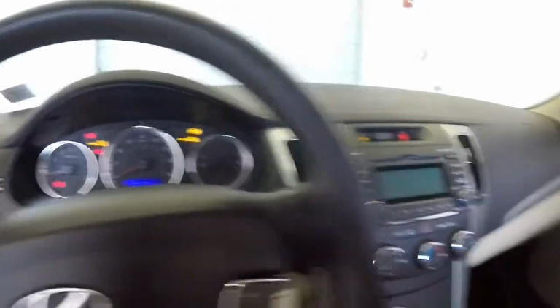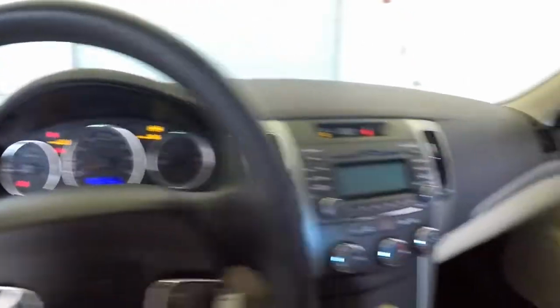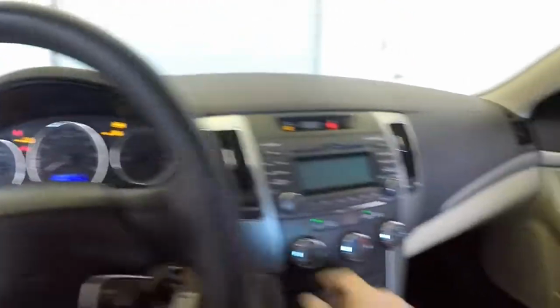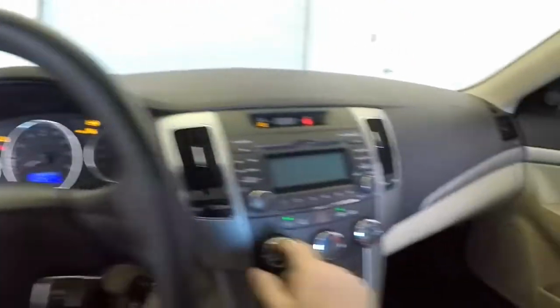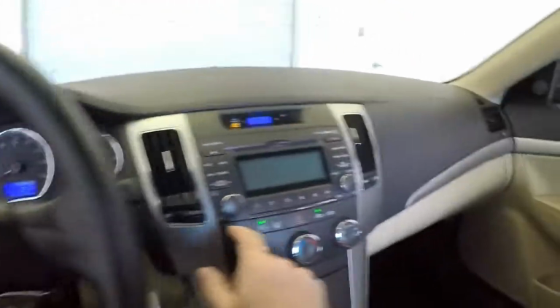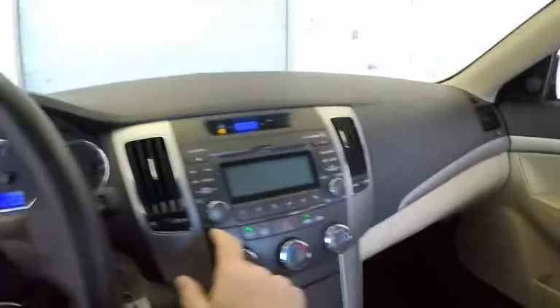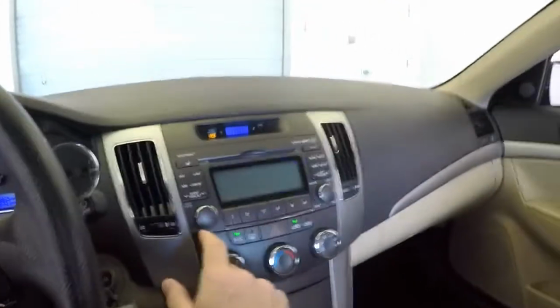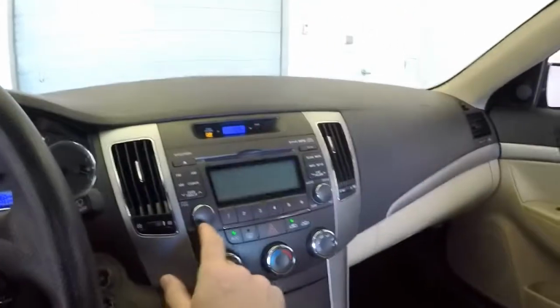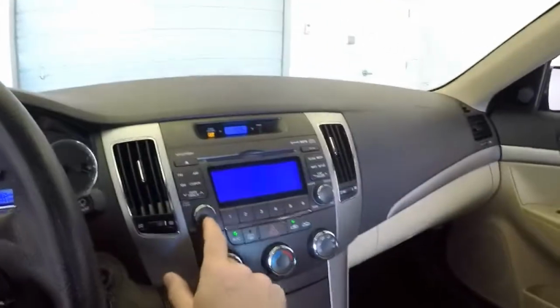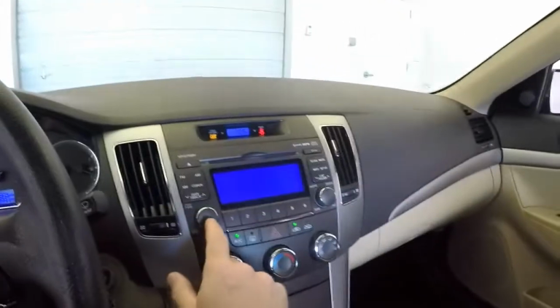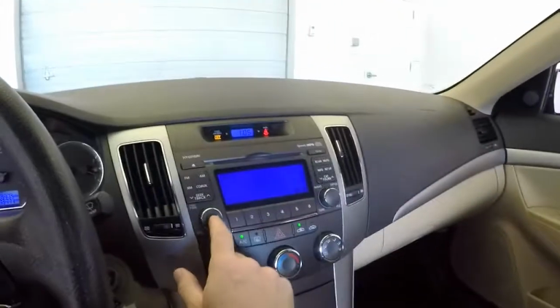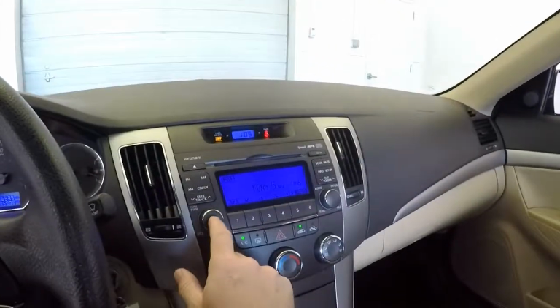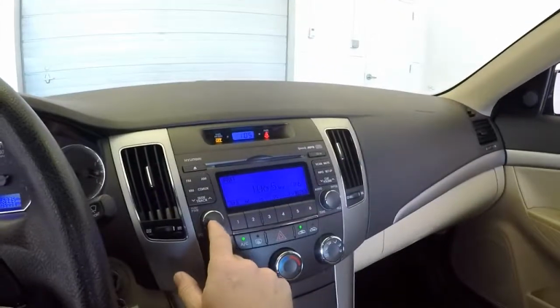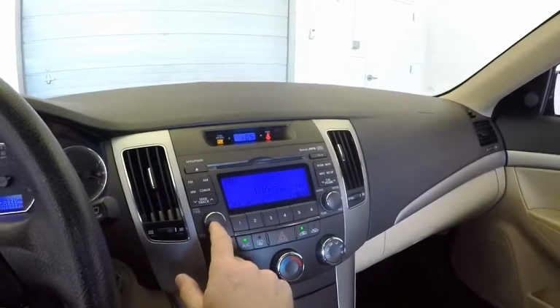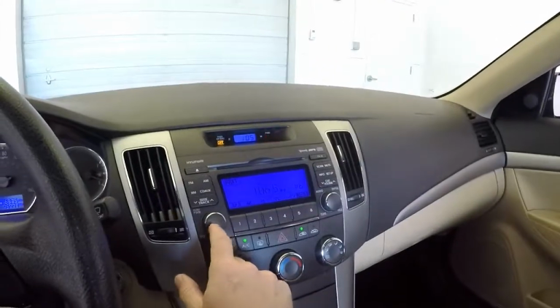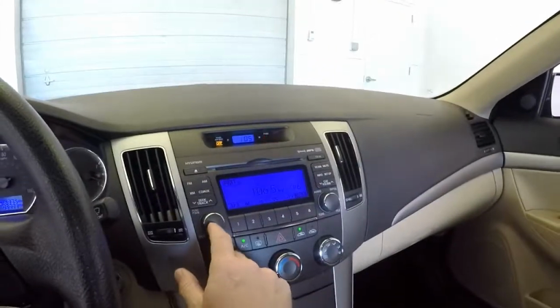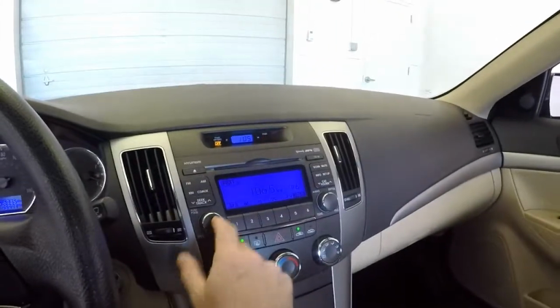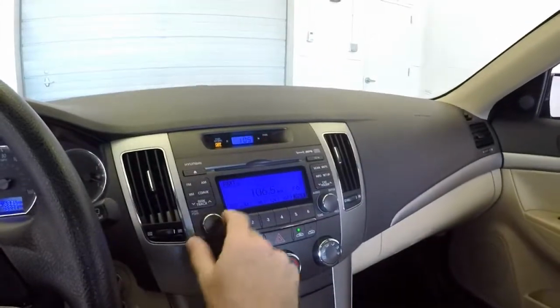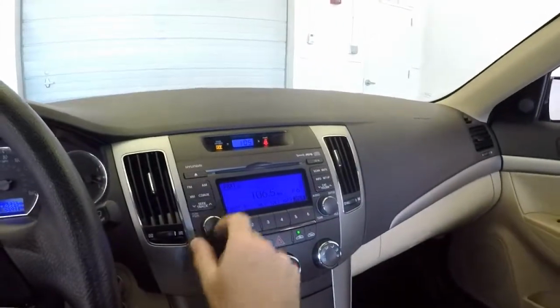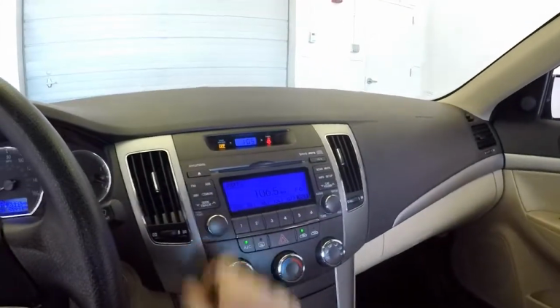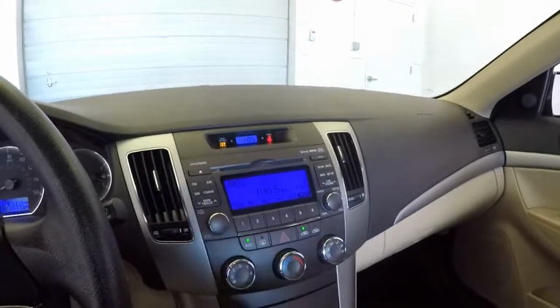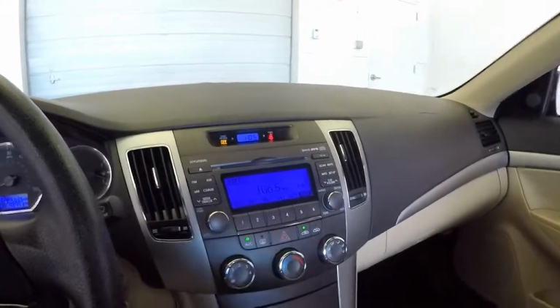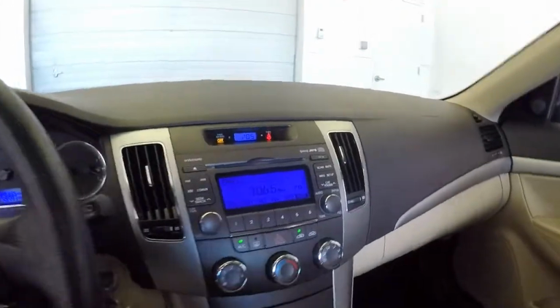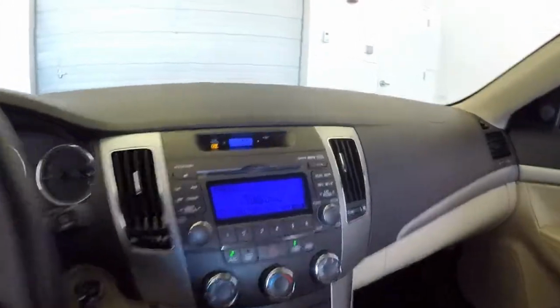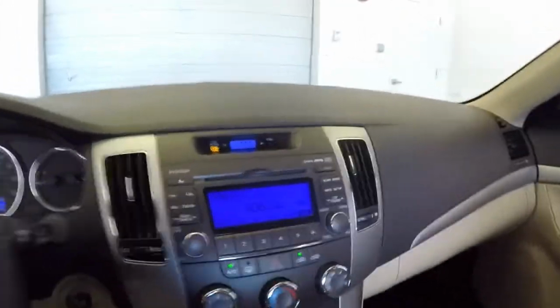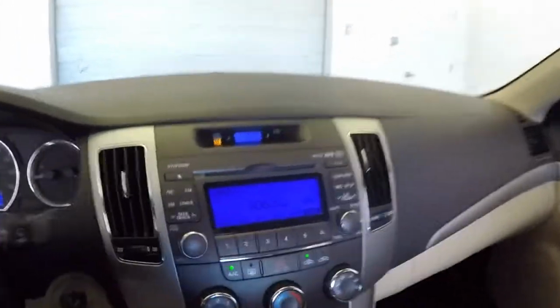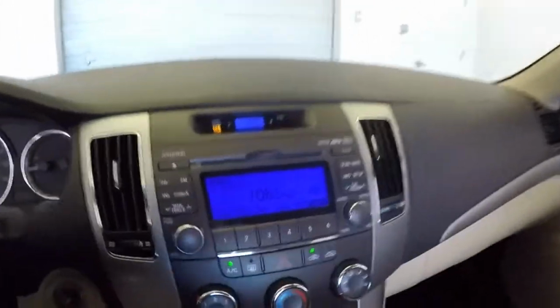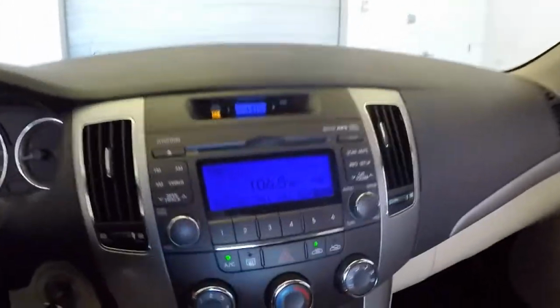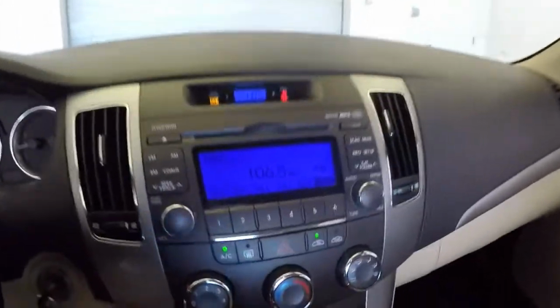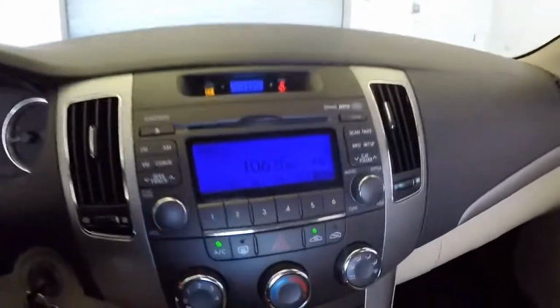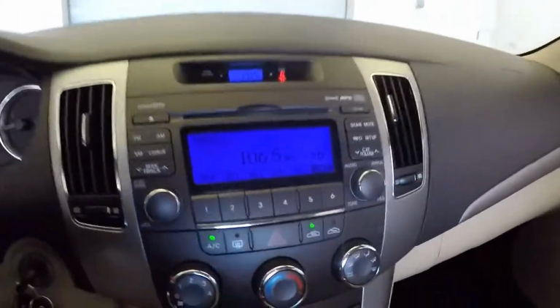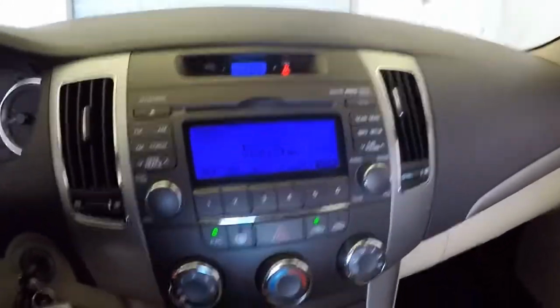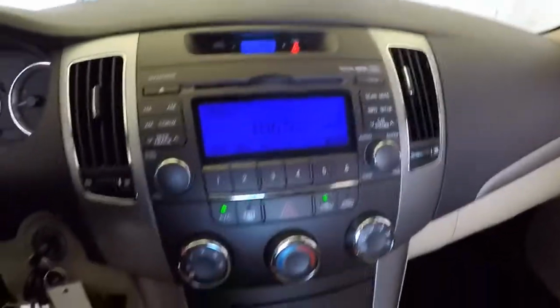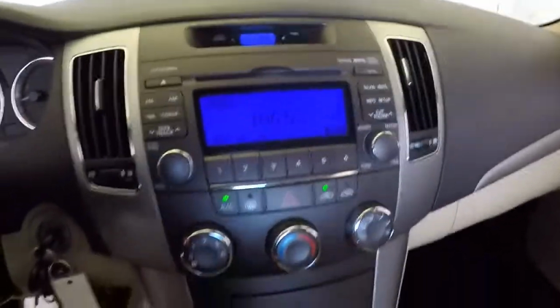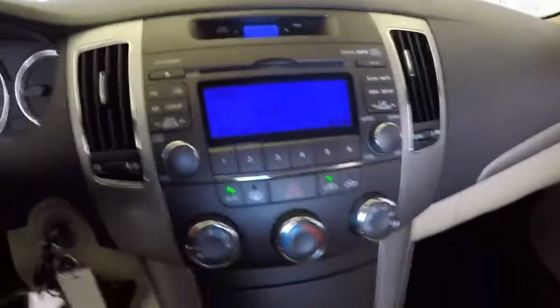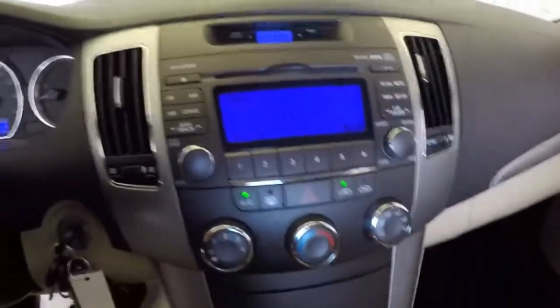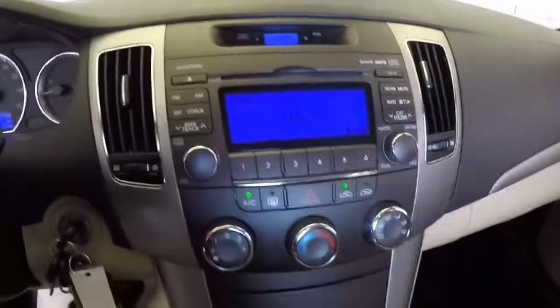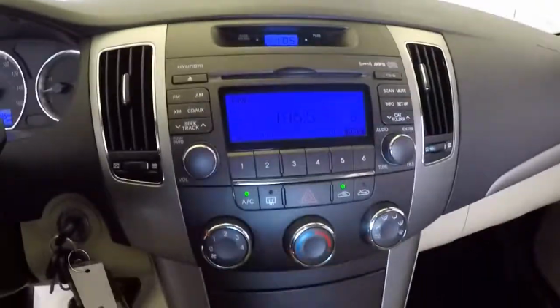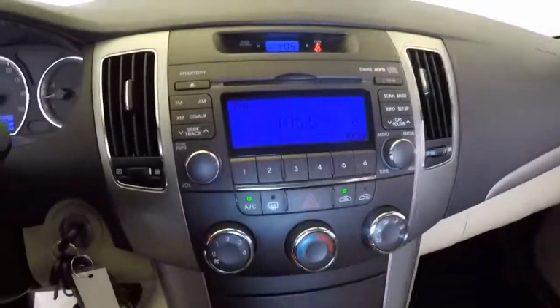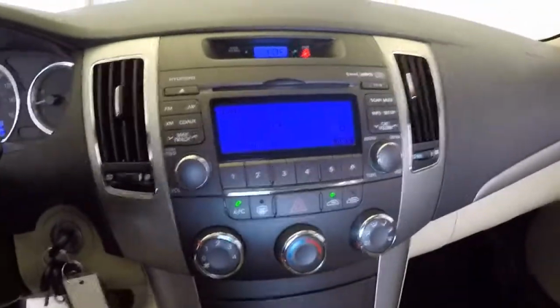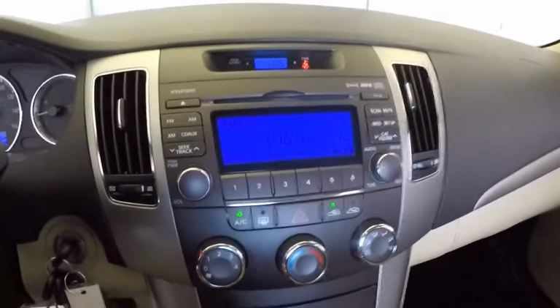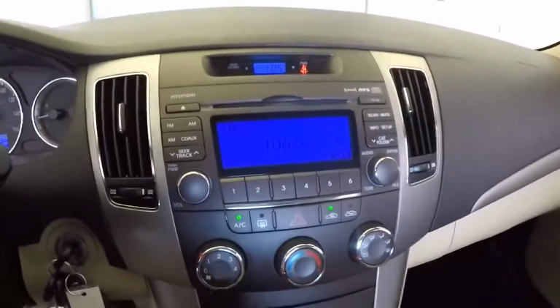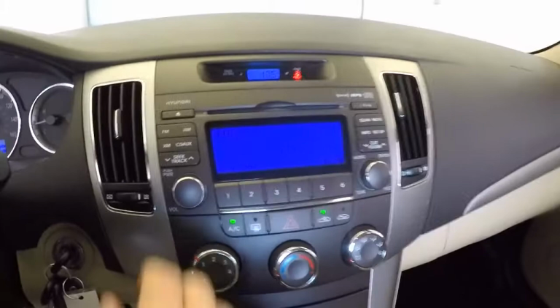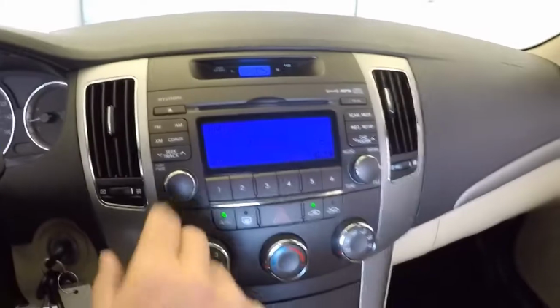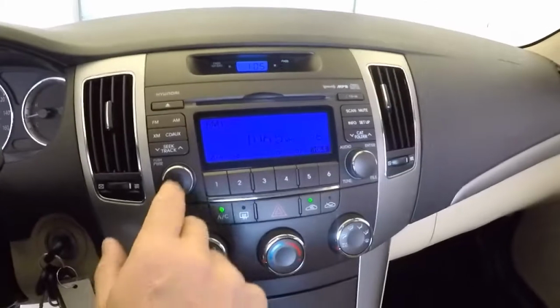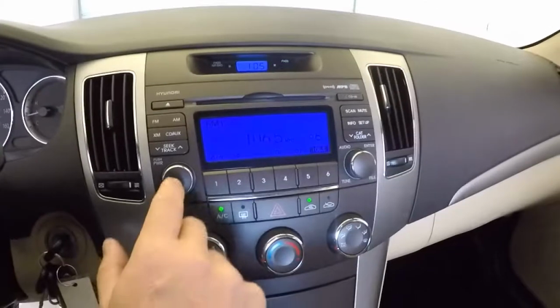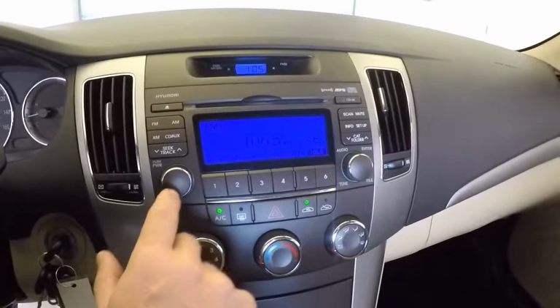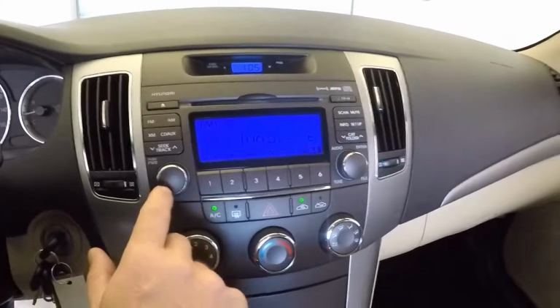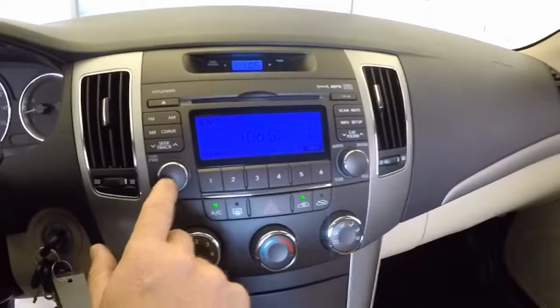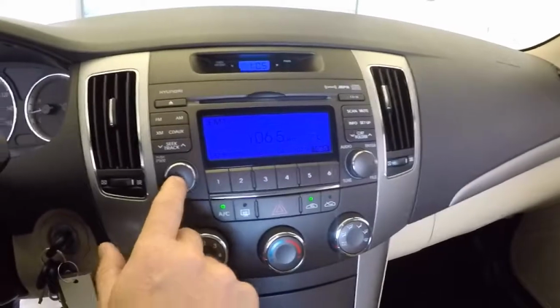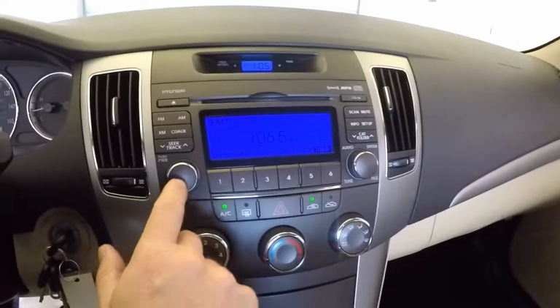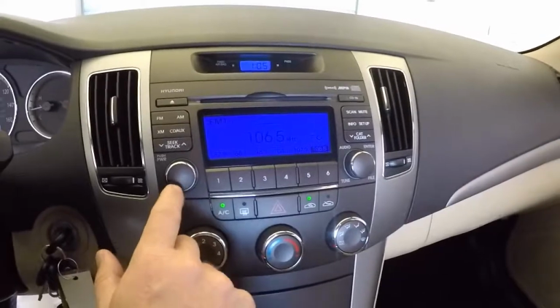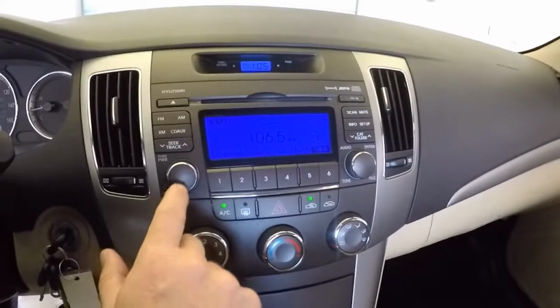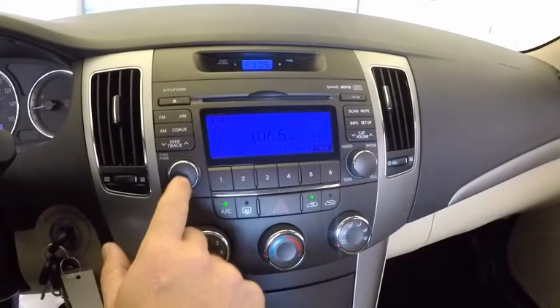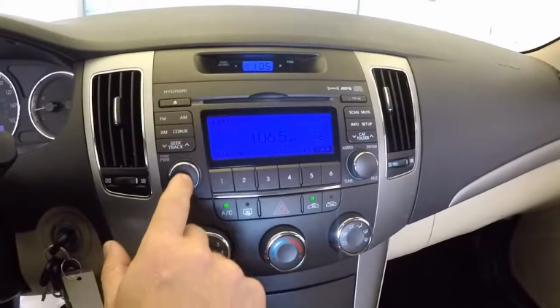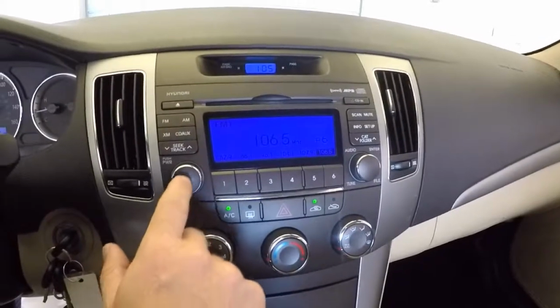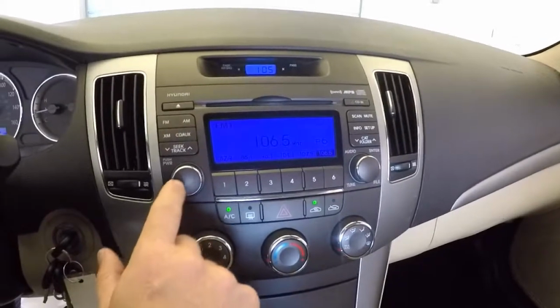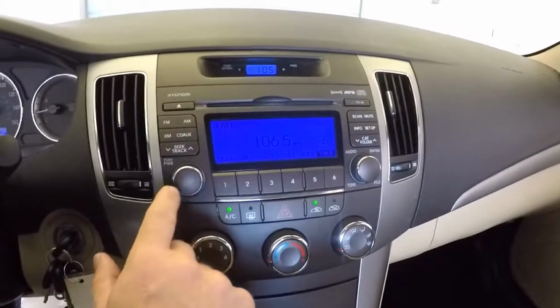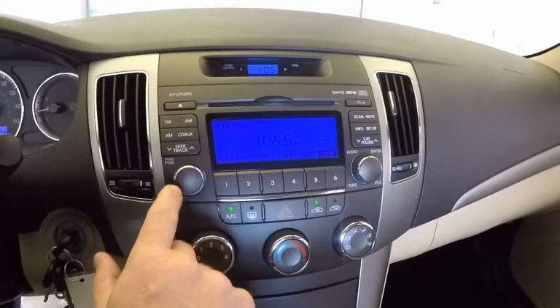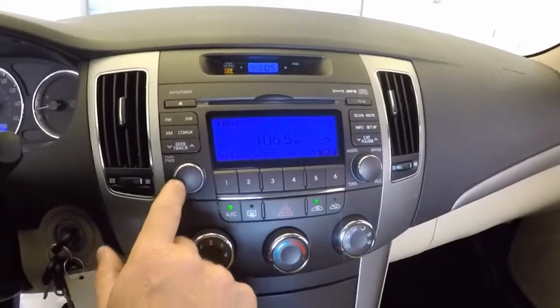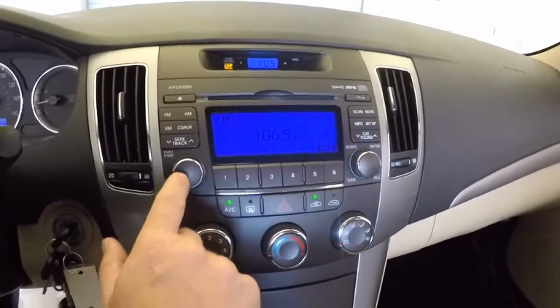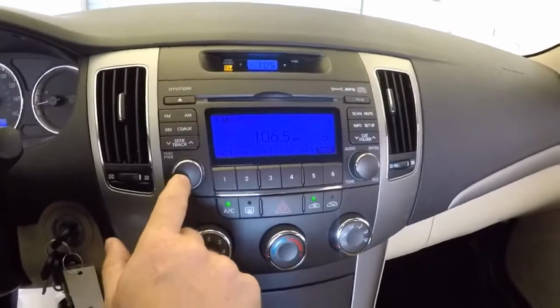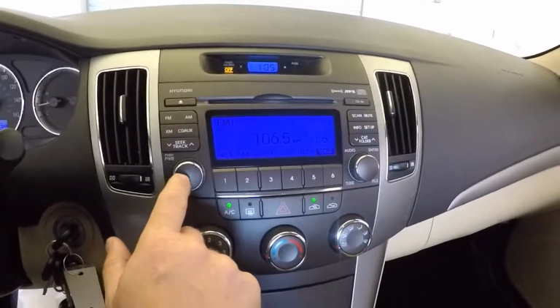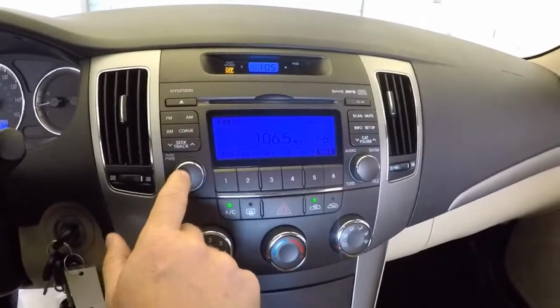Starts right up. Radio — AM, FM, XM, auxiliary, CD.